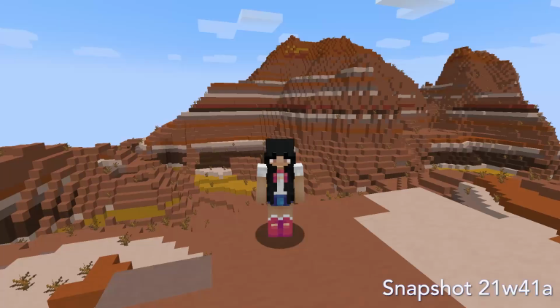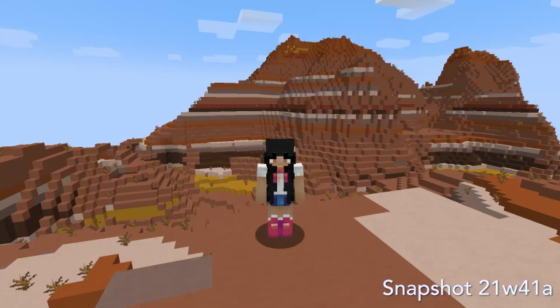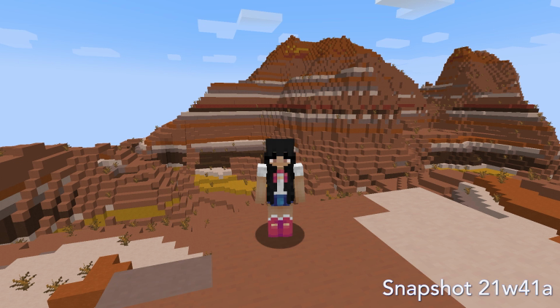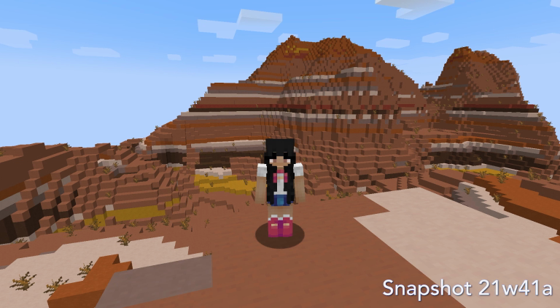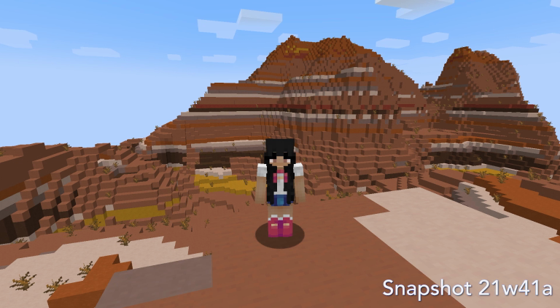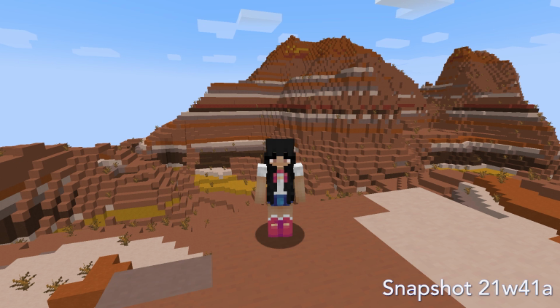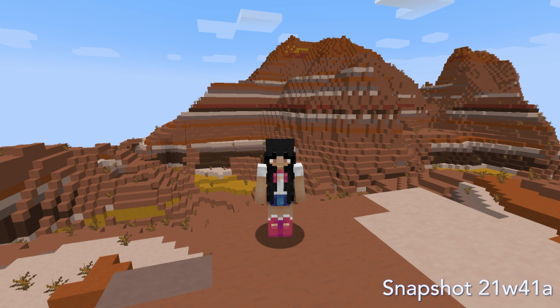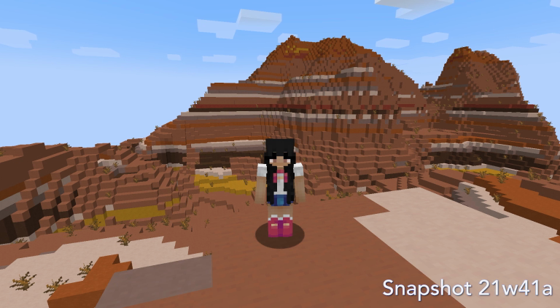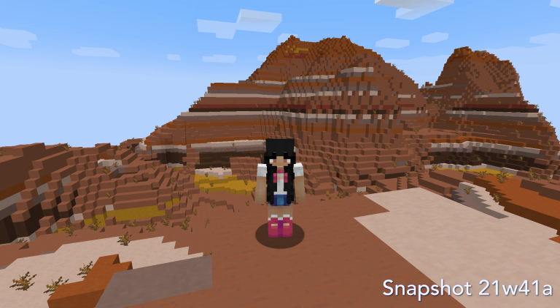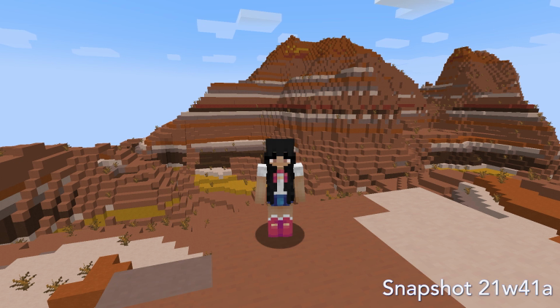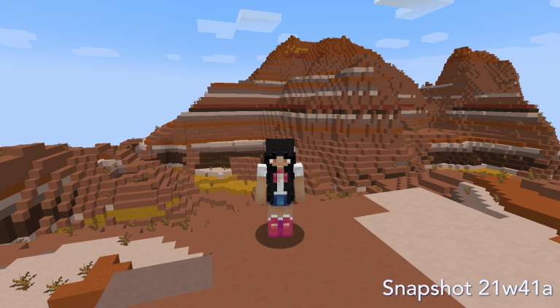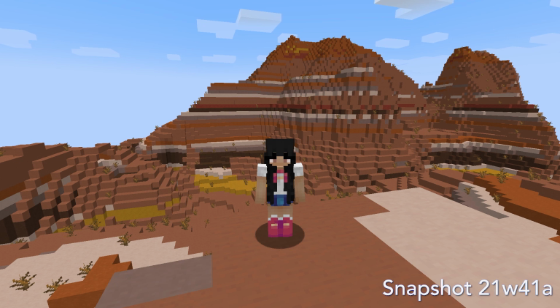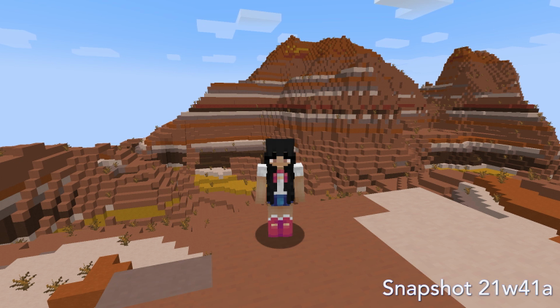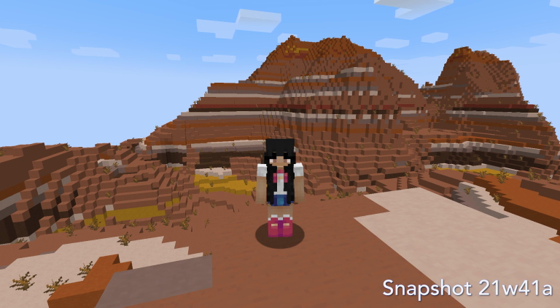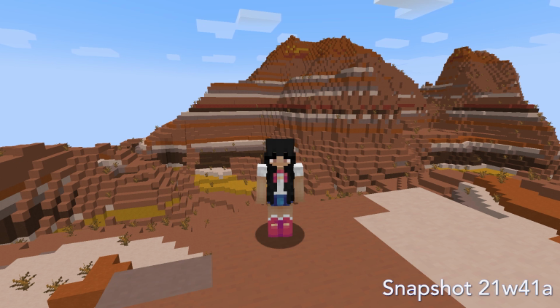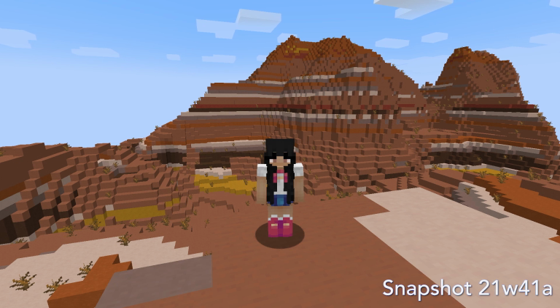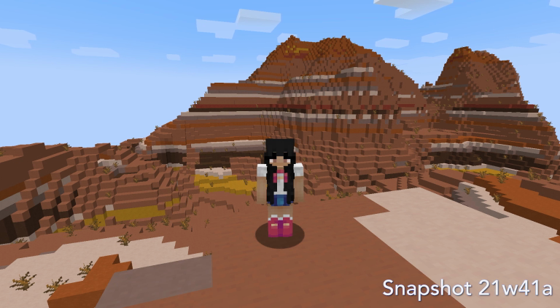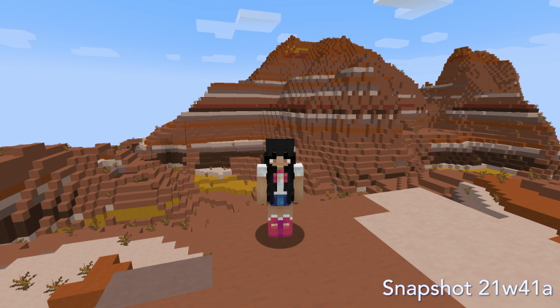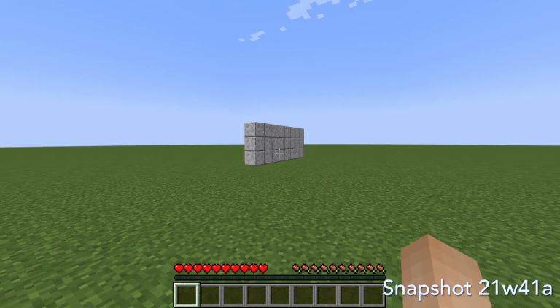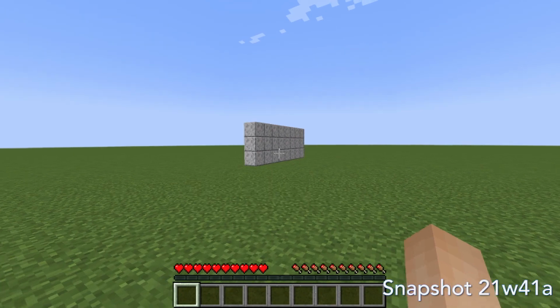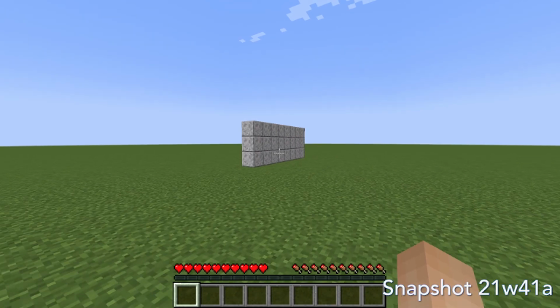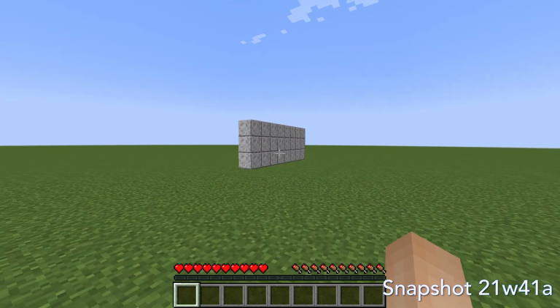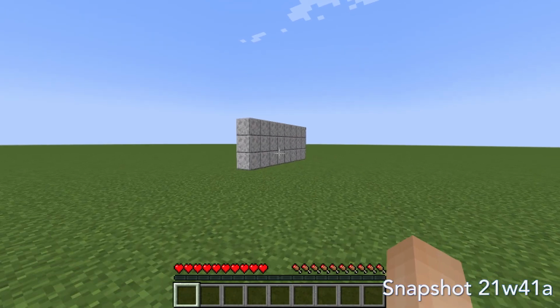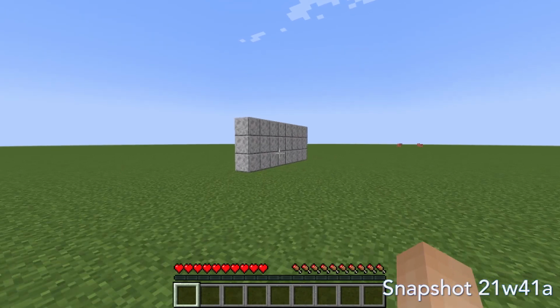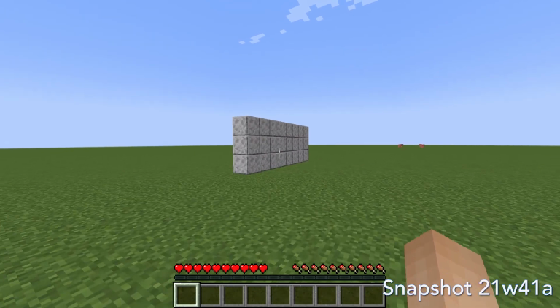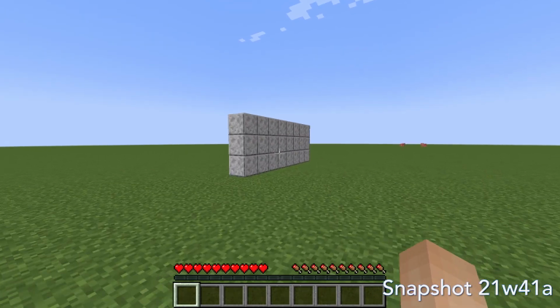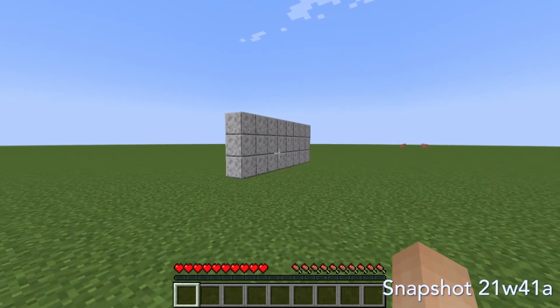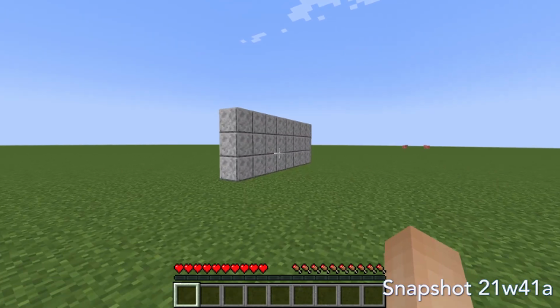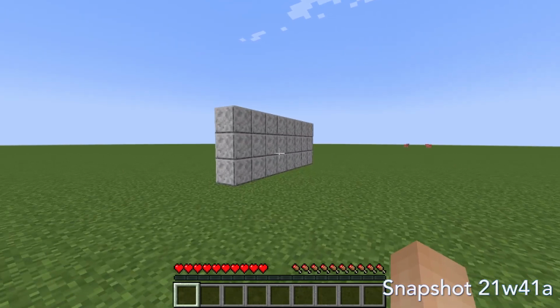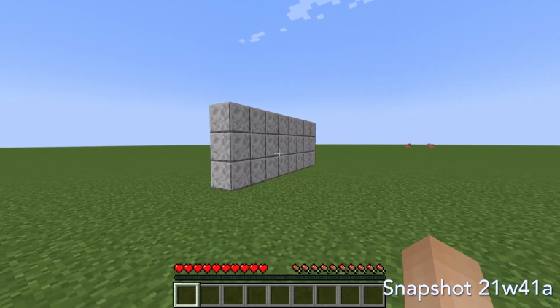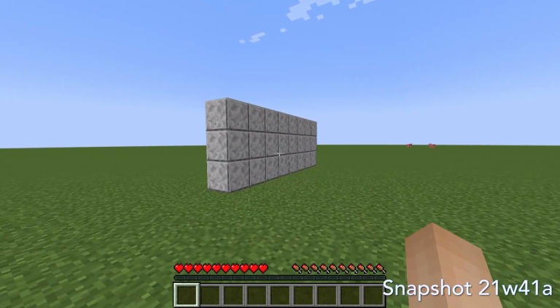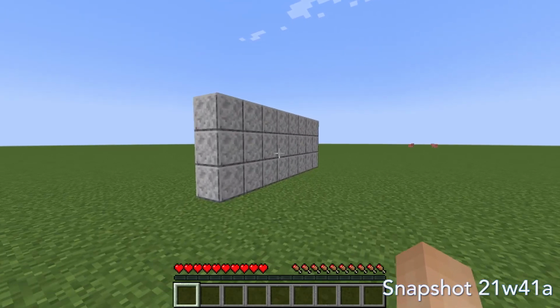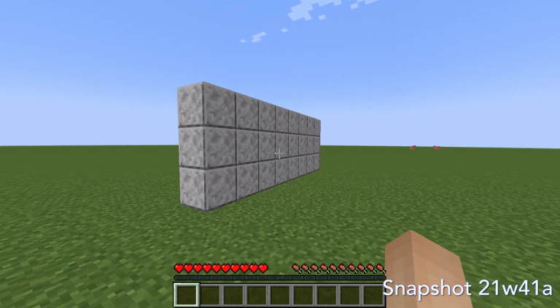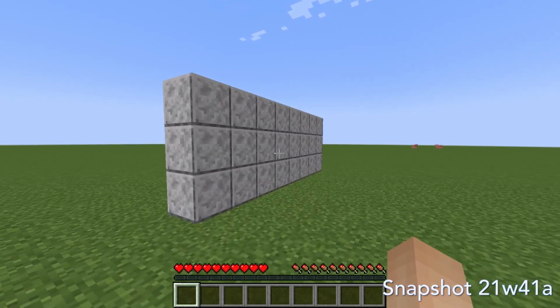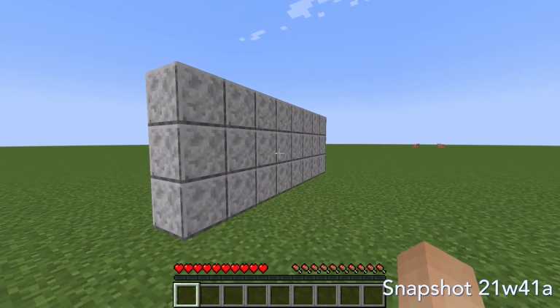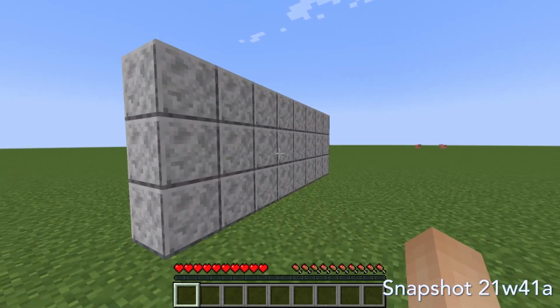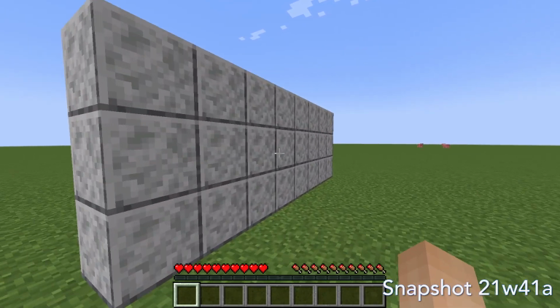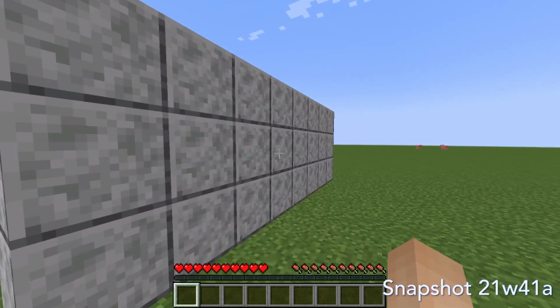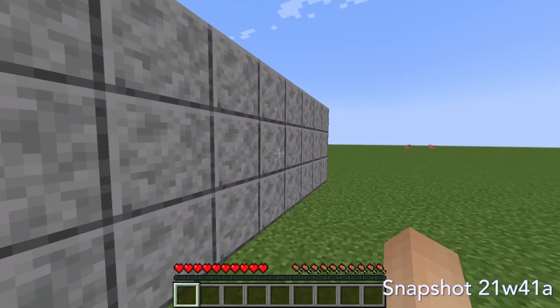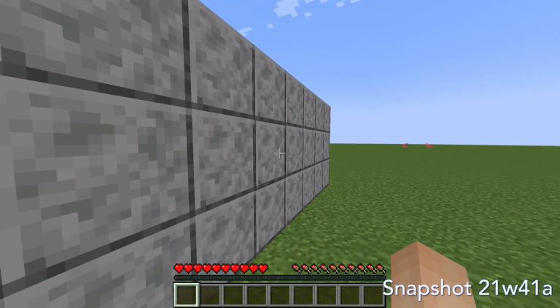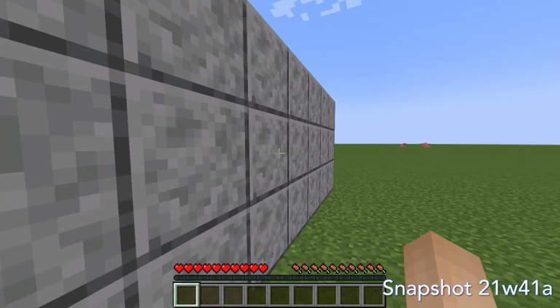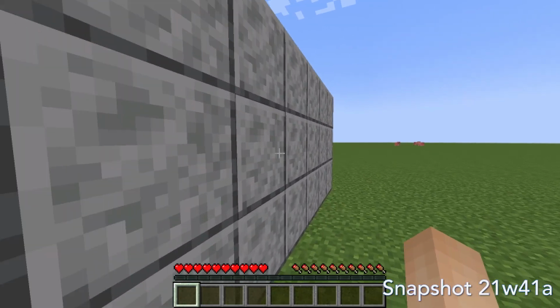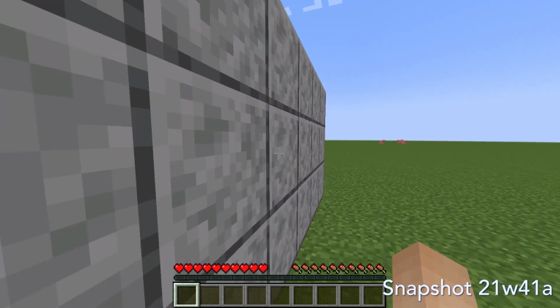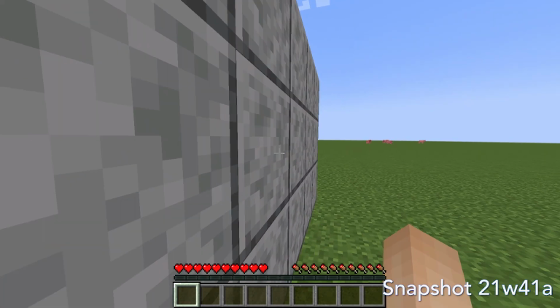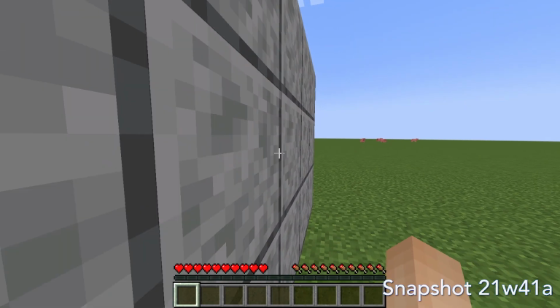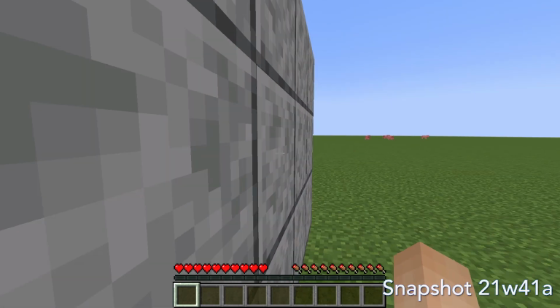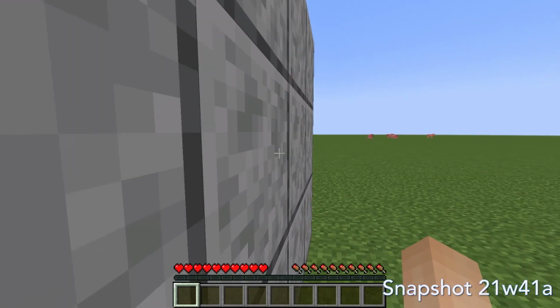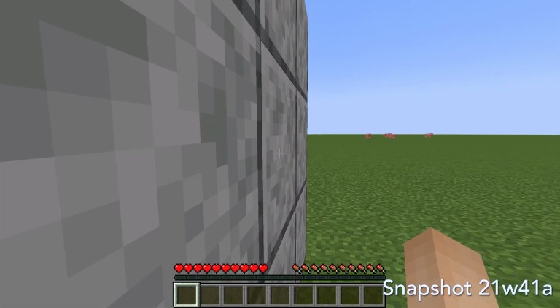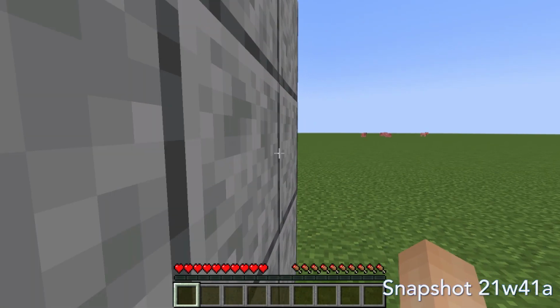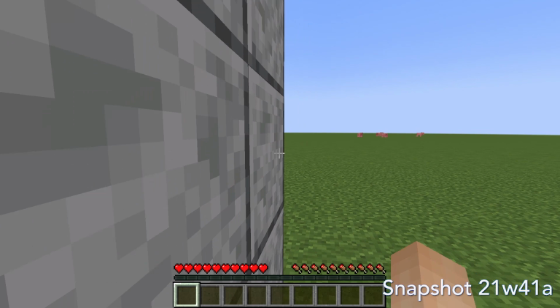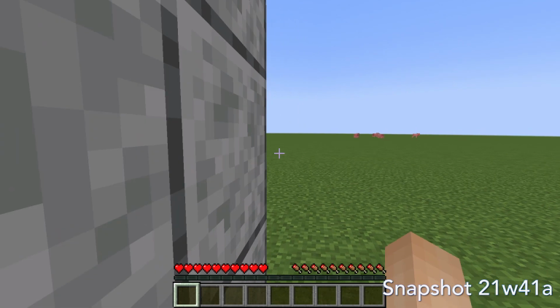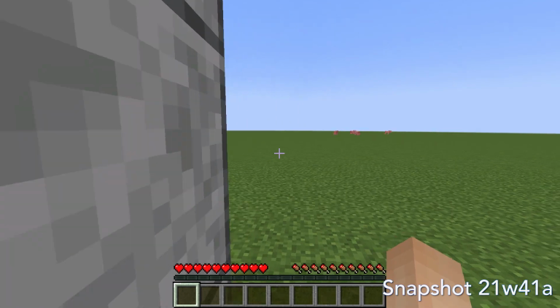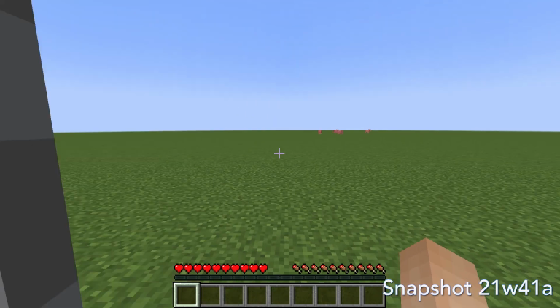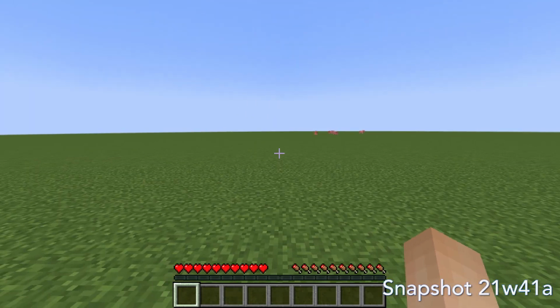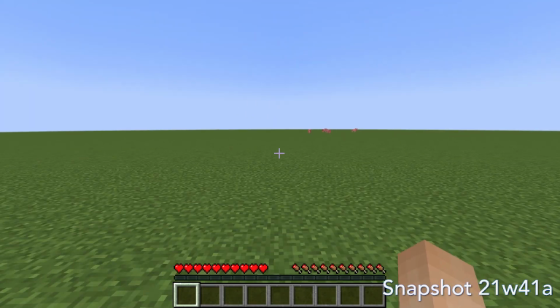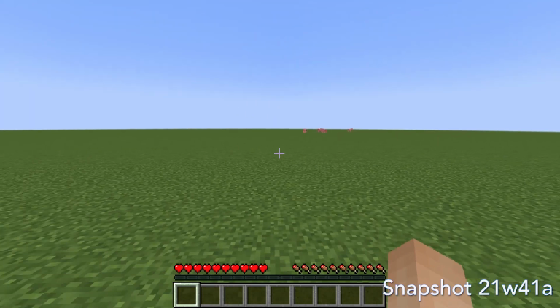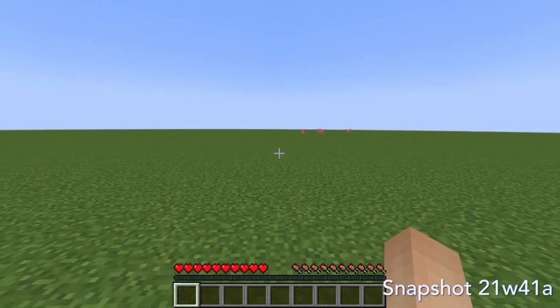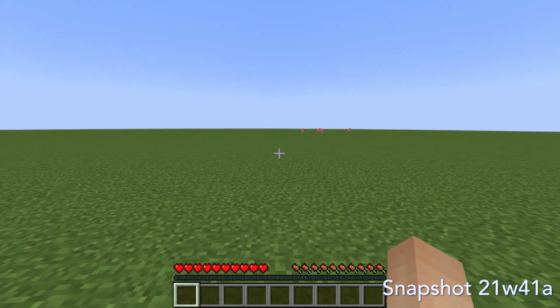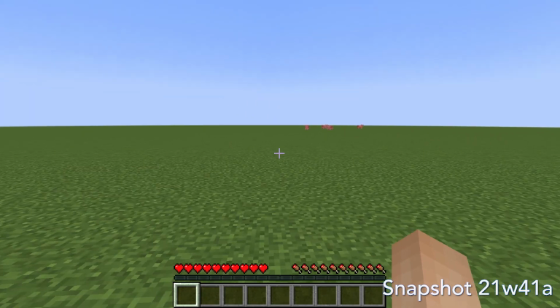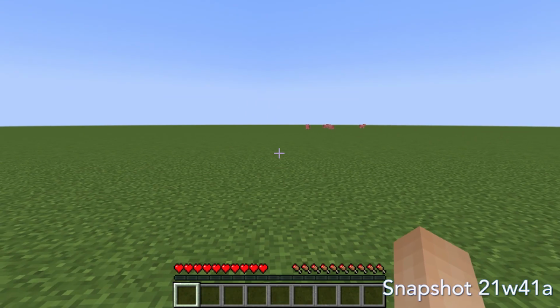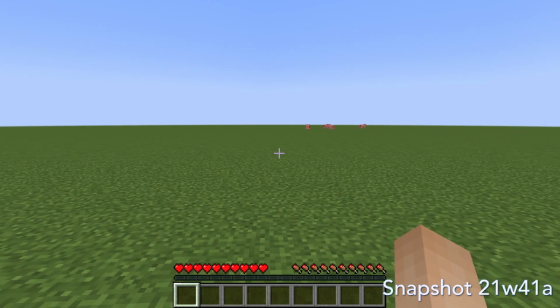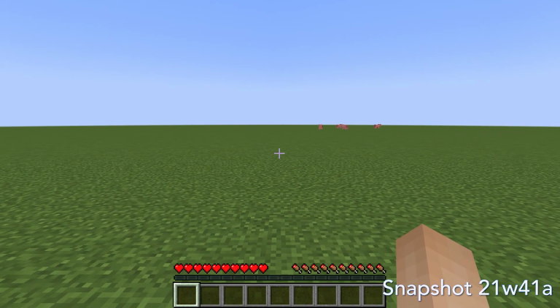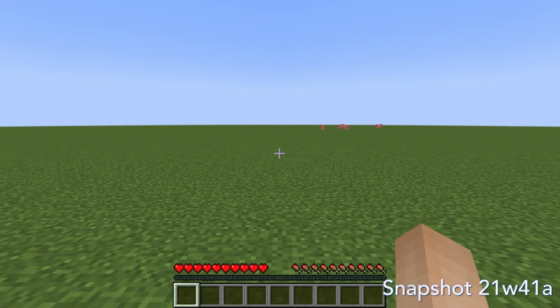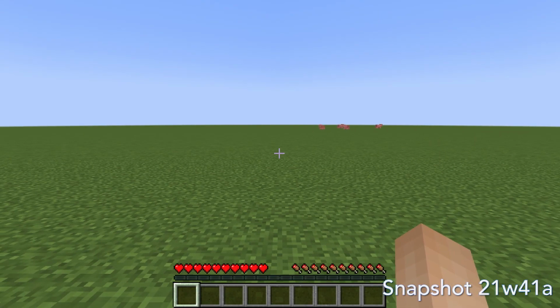This last change is quite minimal, but the angle at which sprinting against a block doesn't break your sprint has been increased a little.